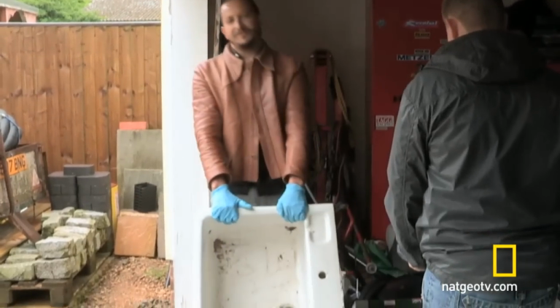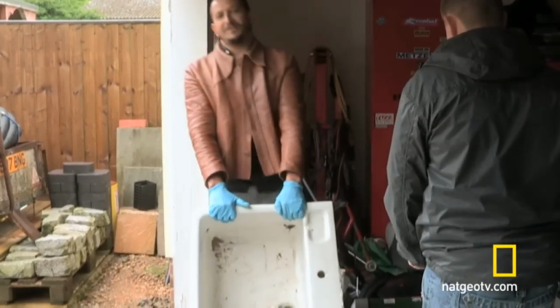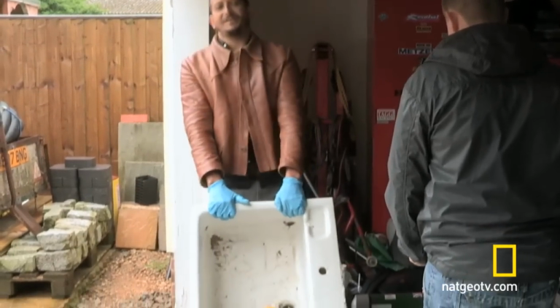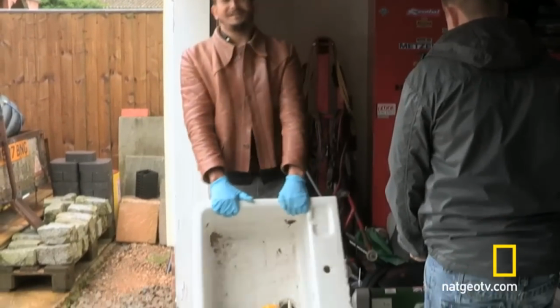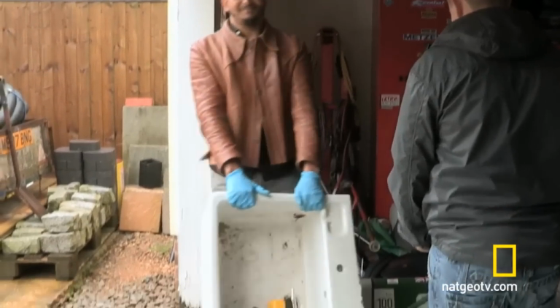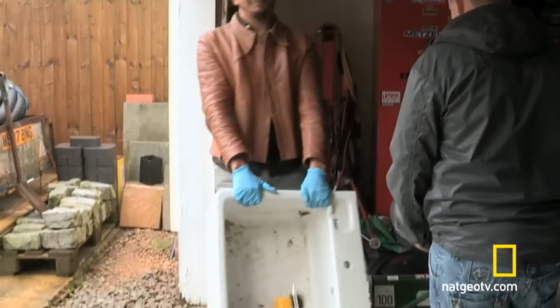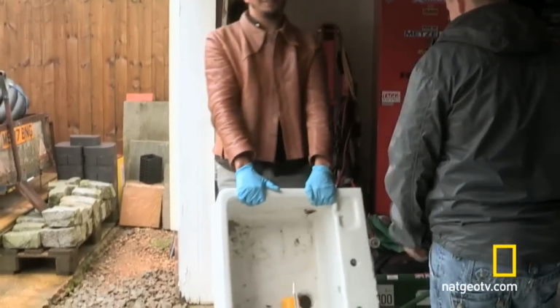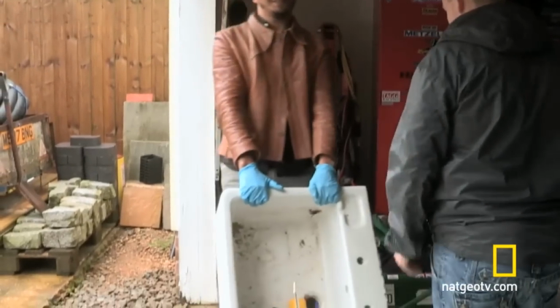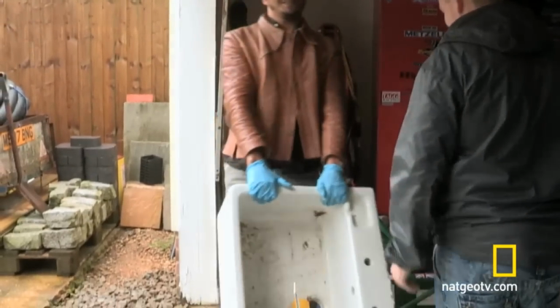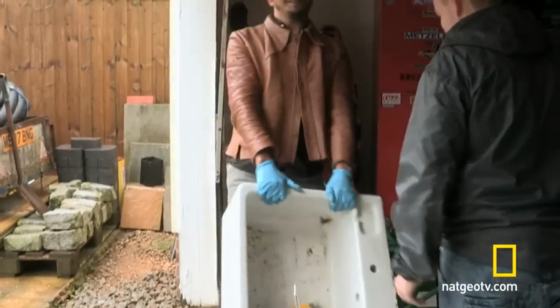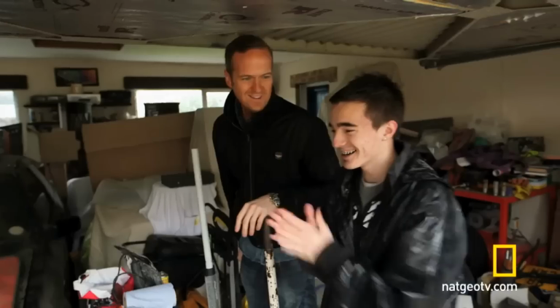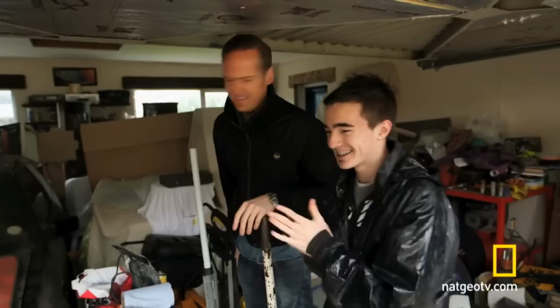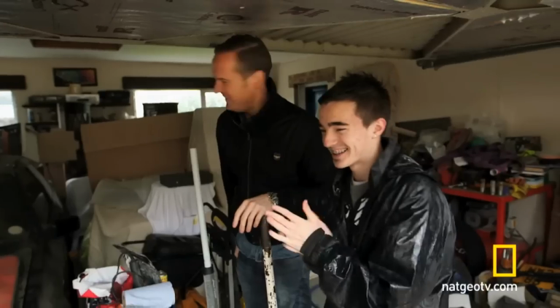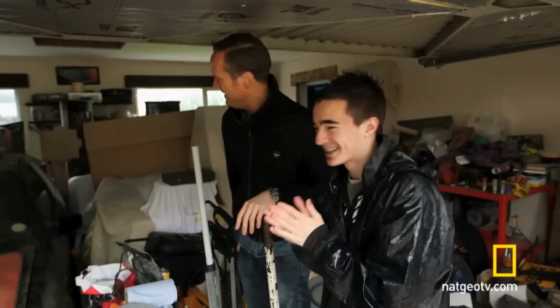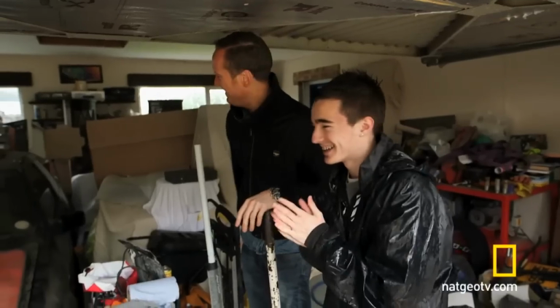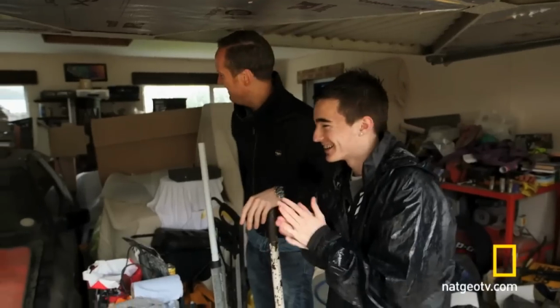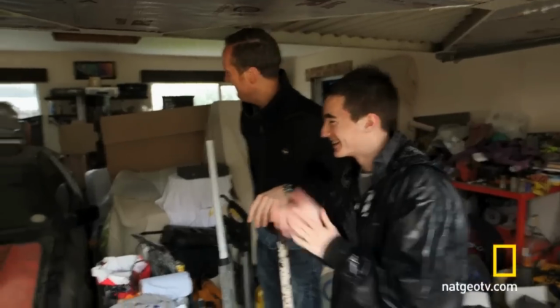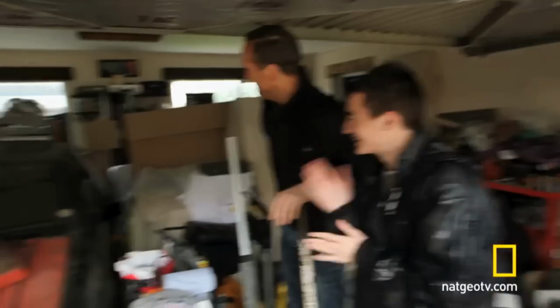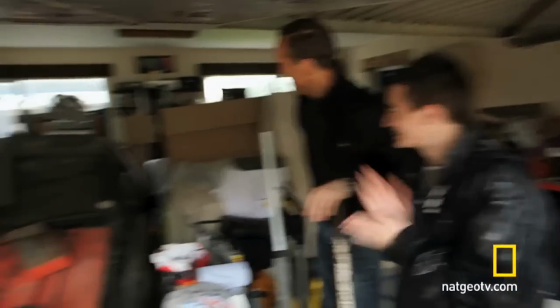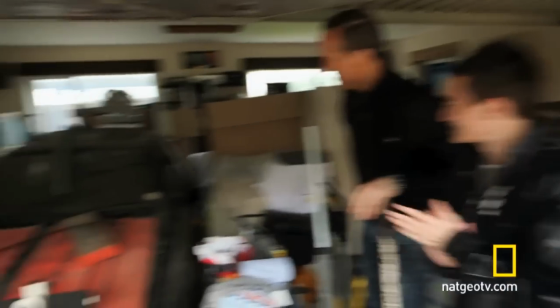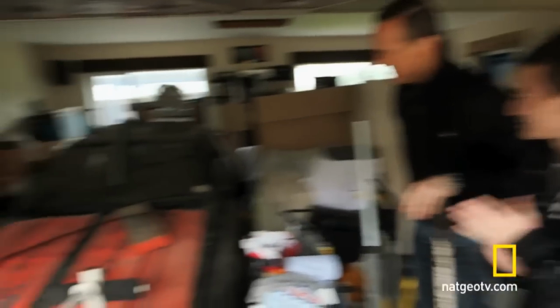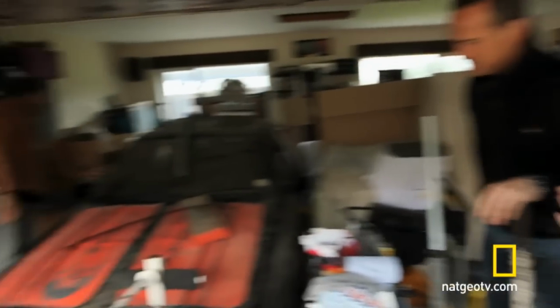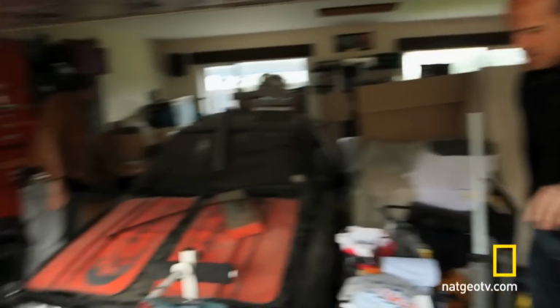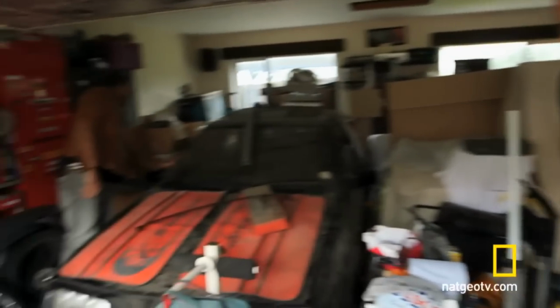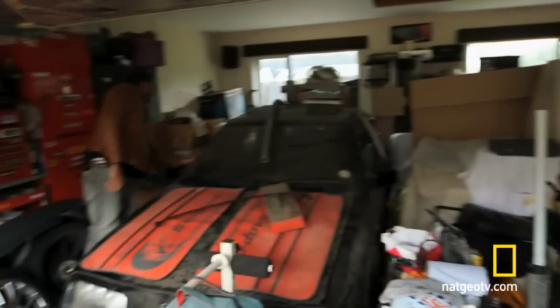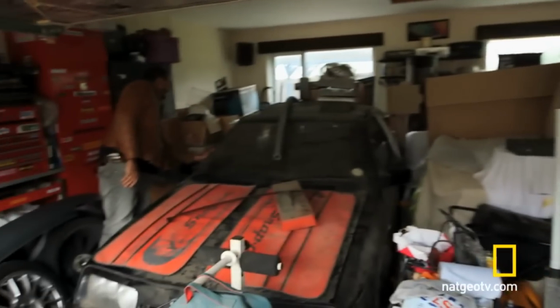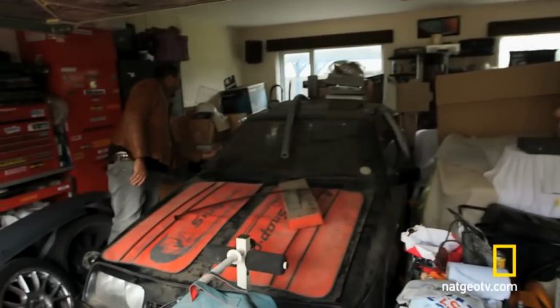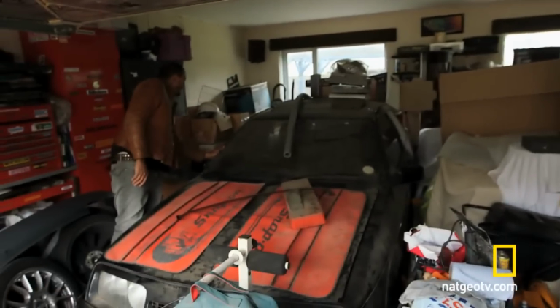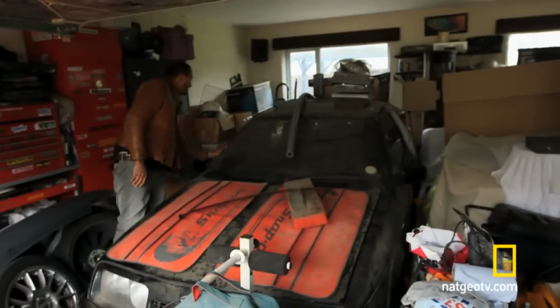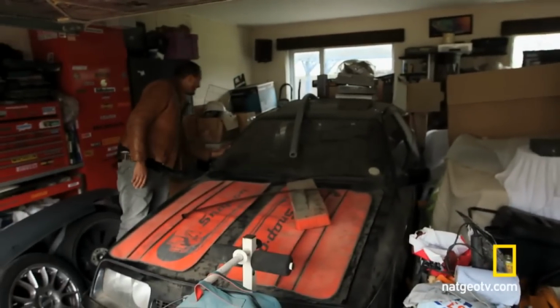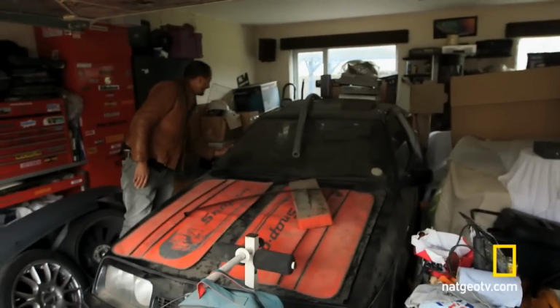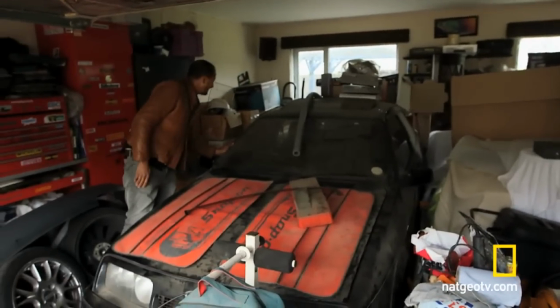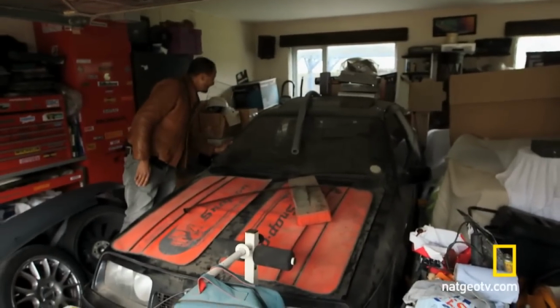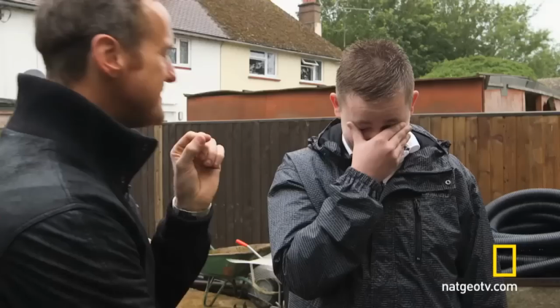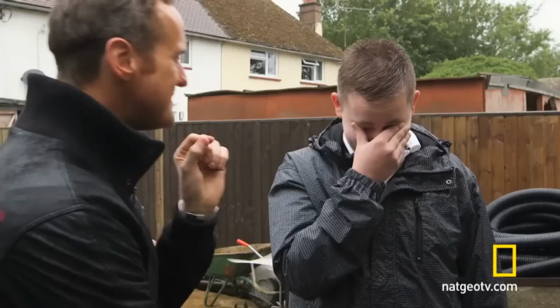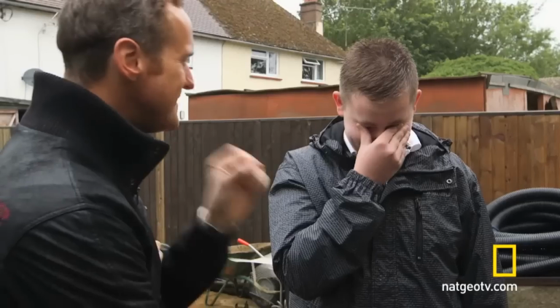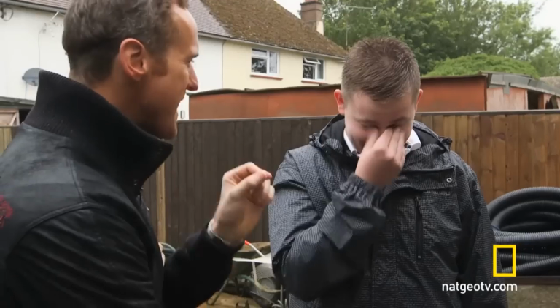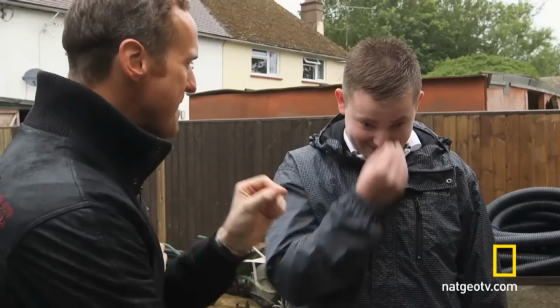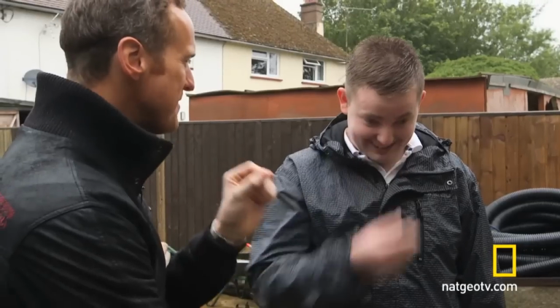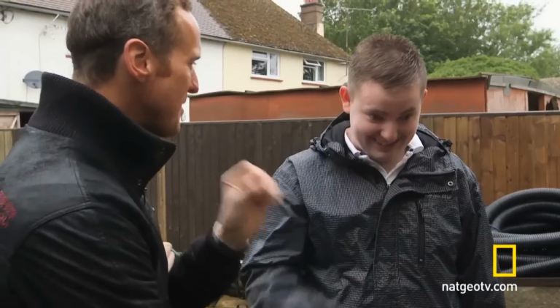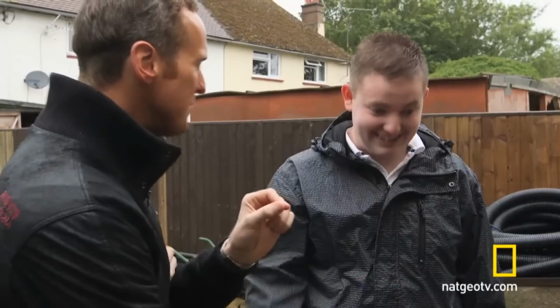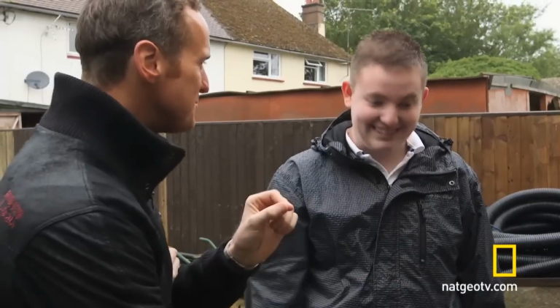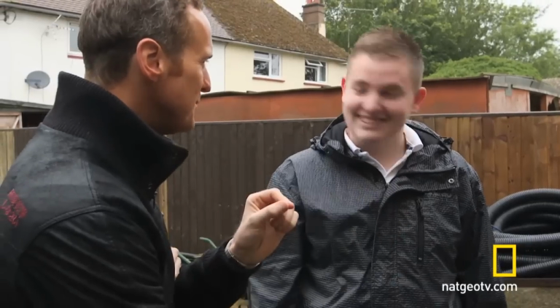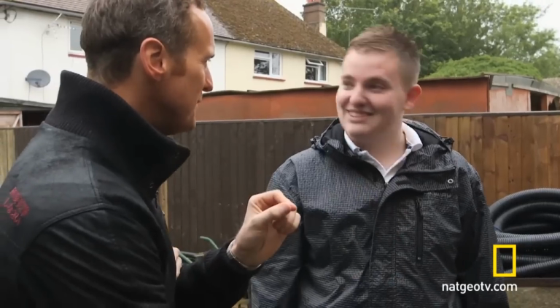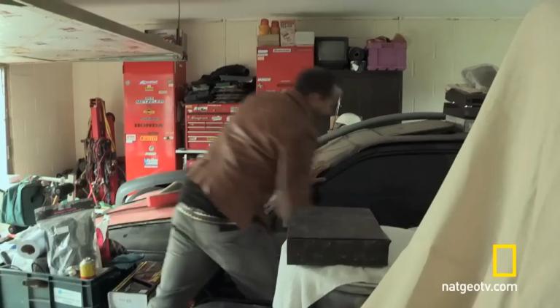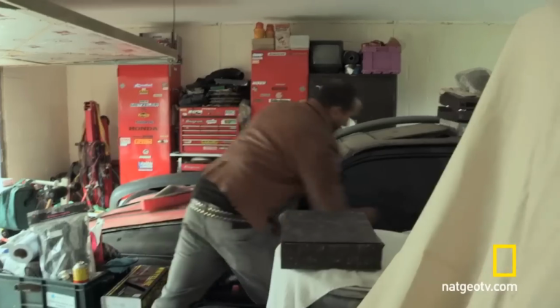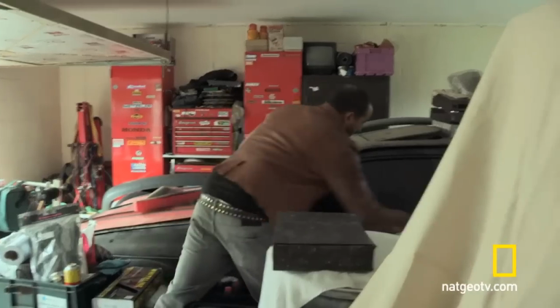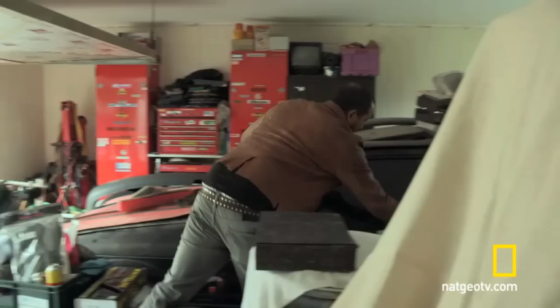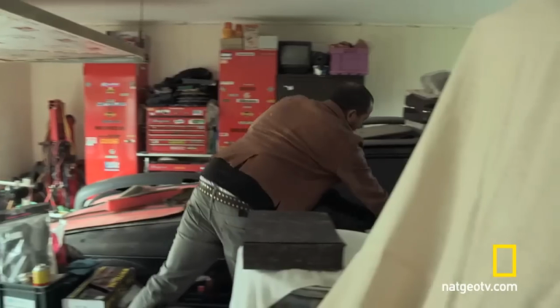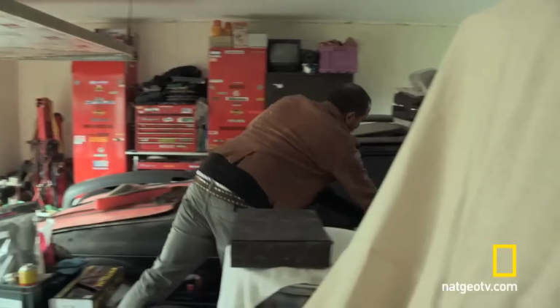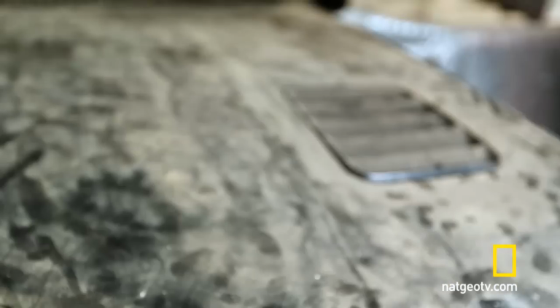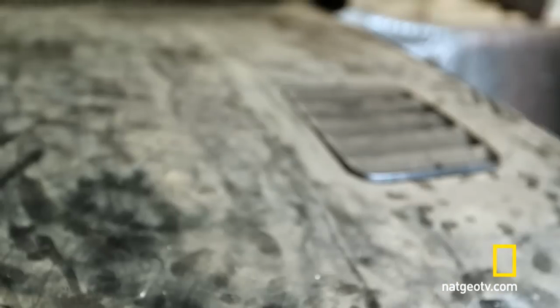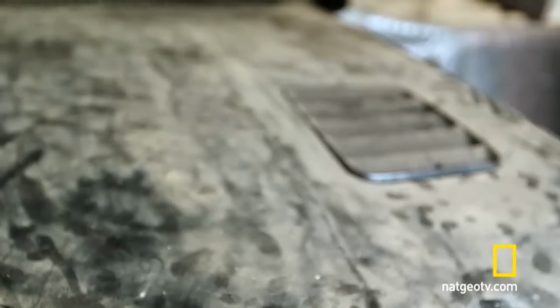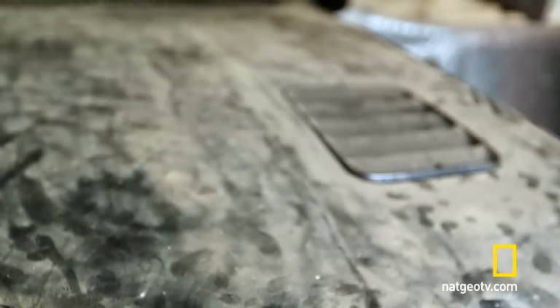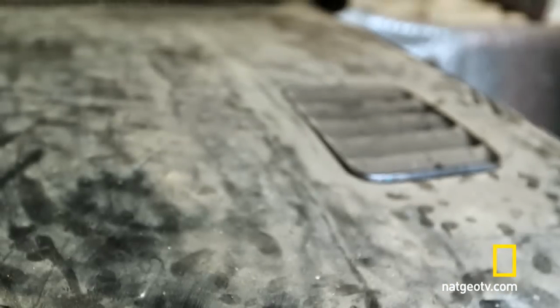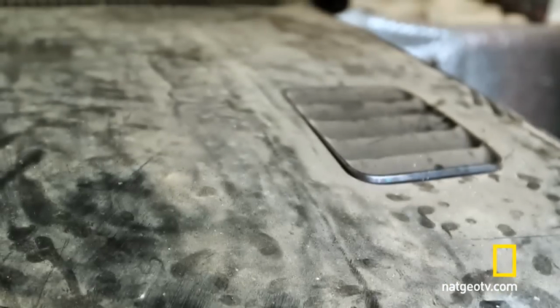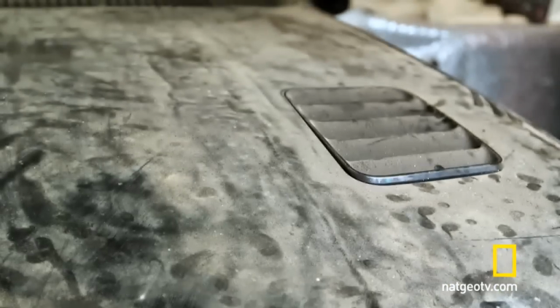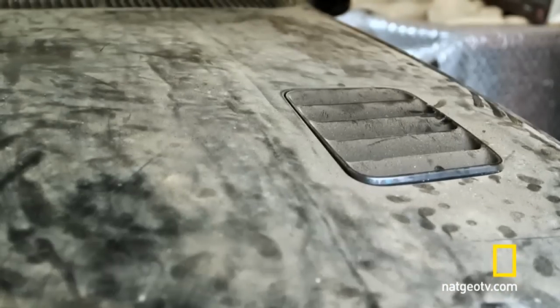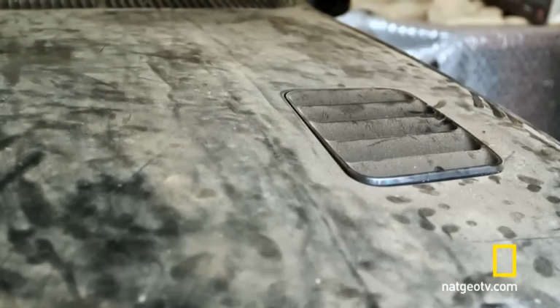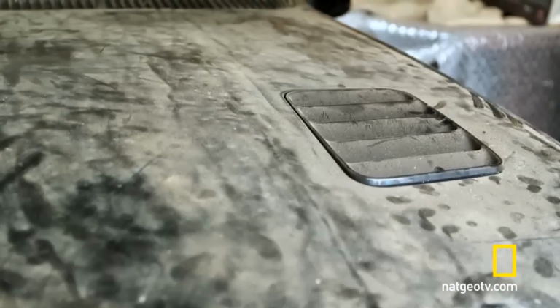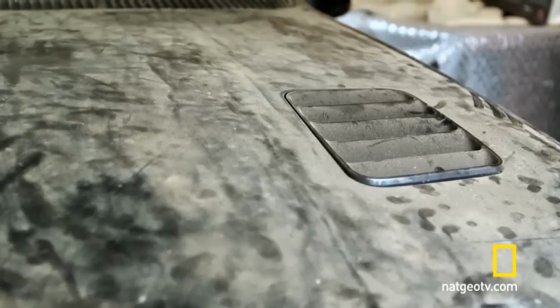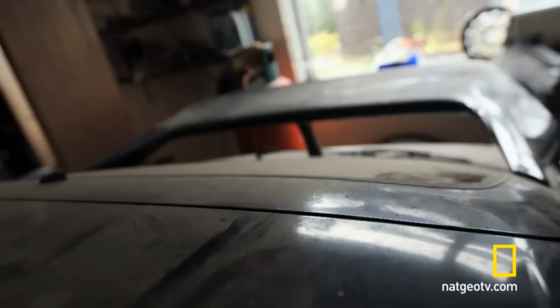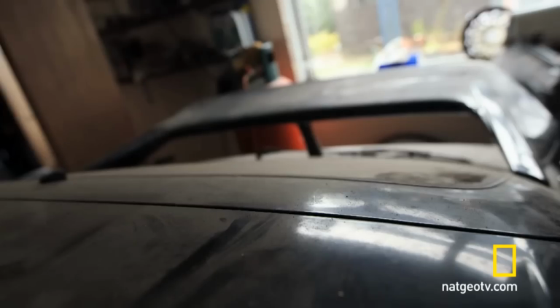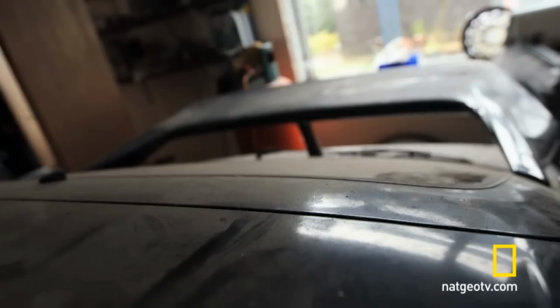So you weren't expecting us? Do you know what you've got there? It's a Sierra Cosworth and it's just sitting in your garage under a pile of junk.